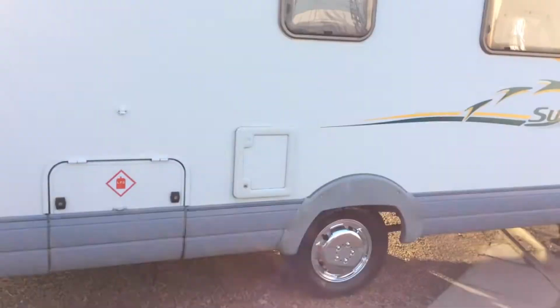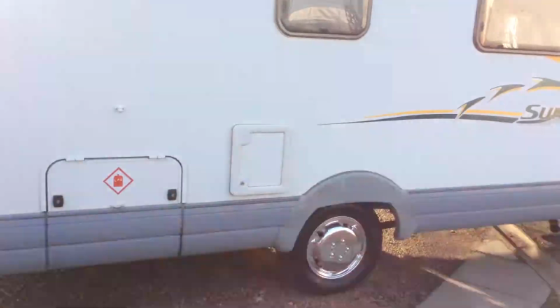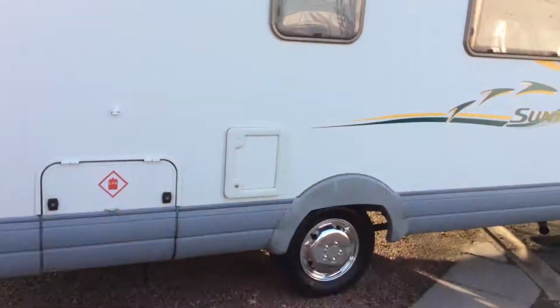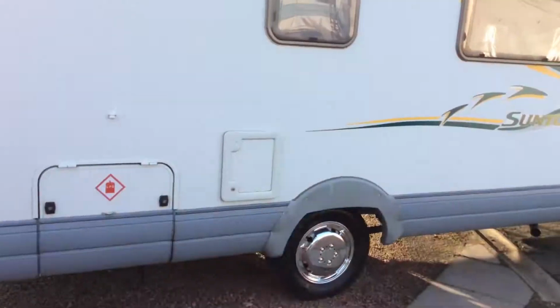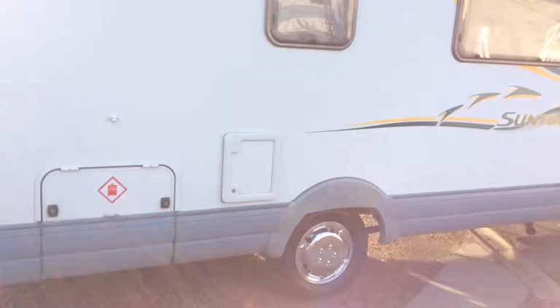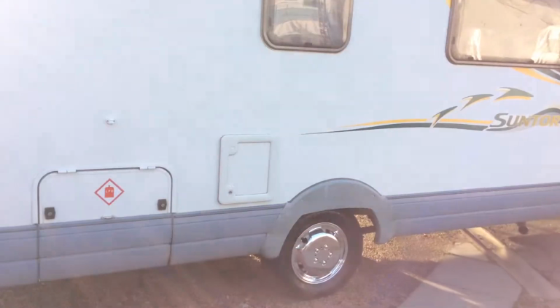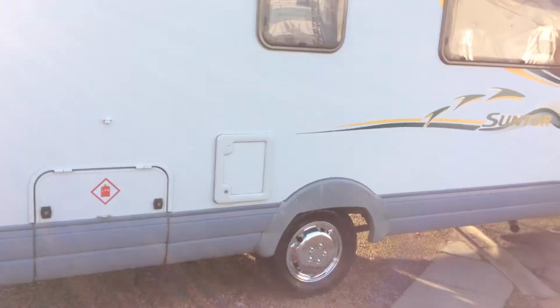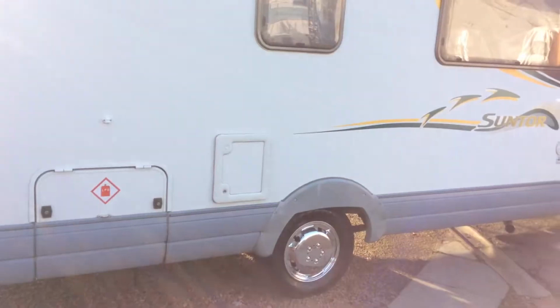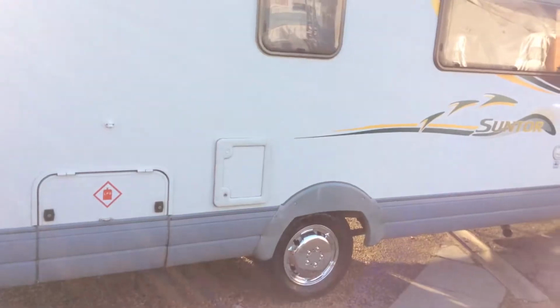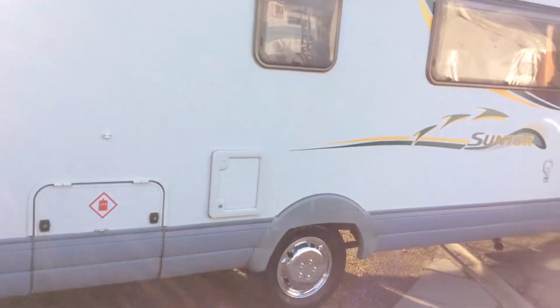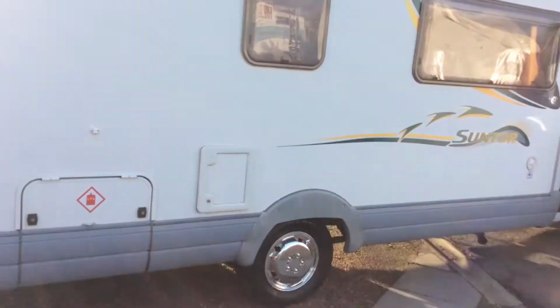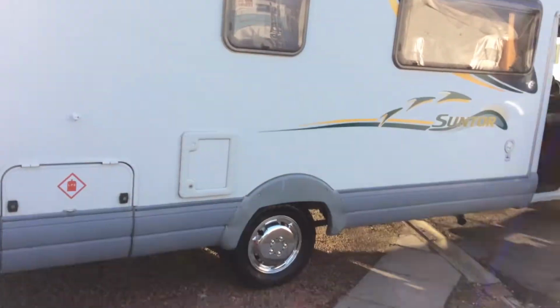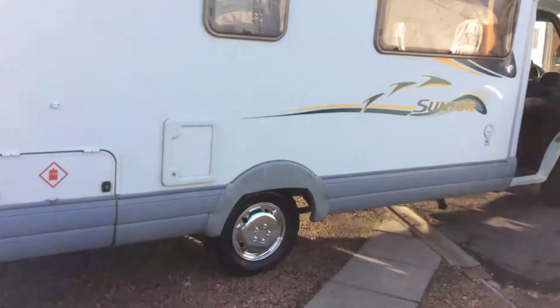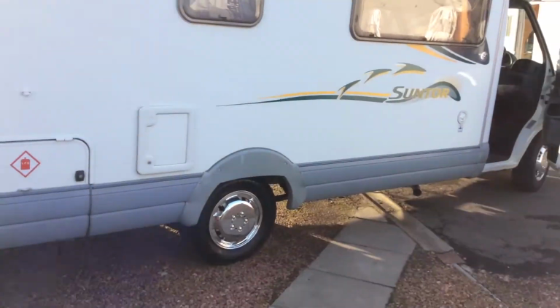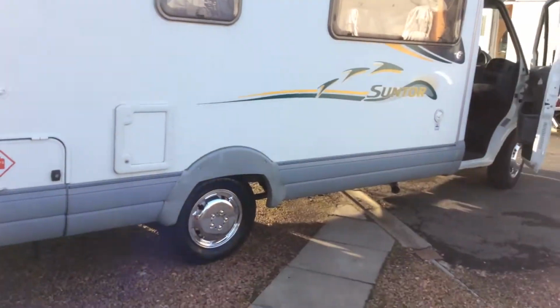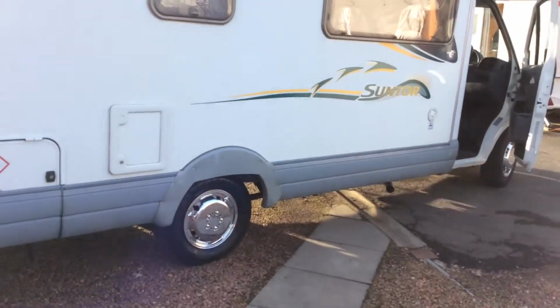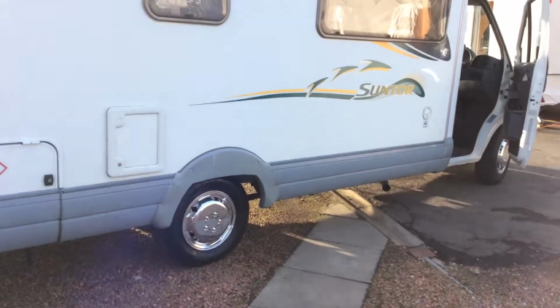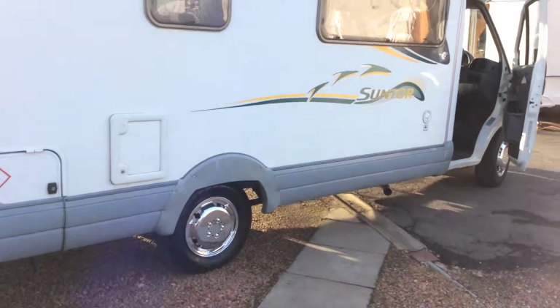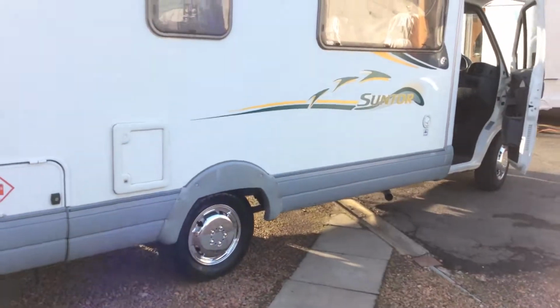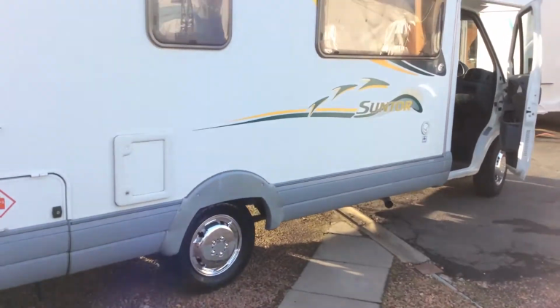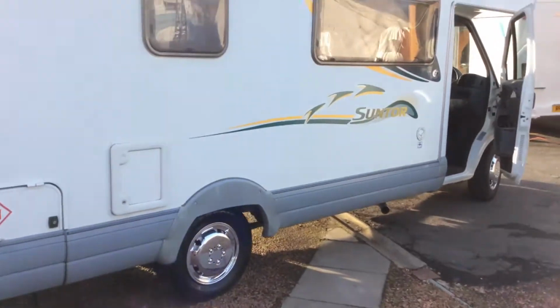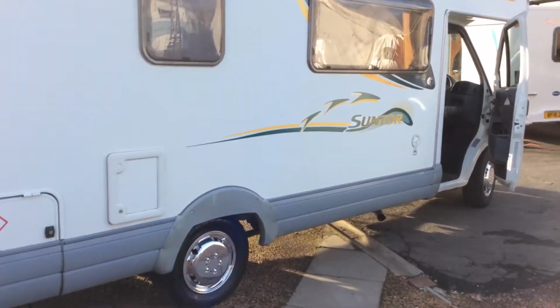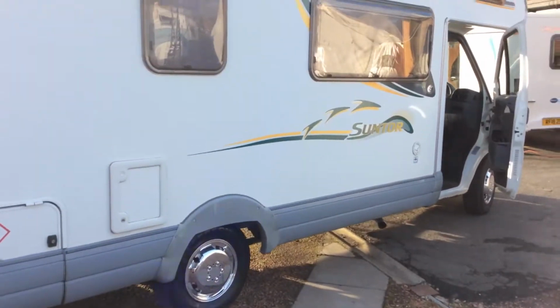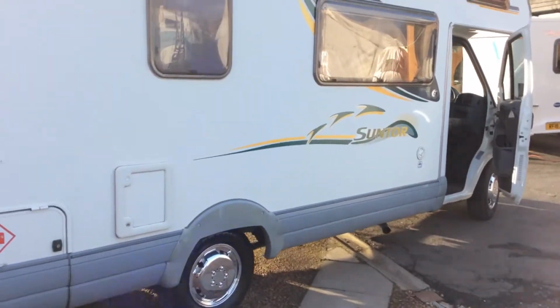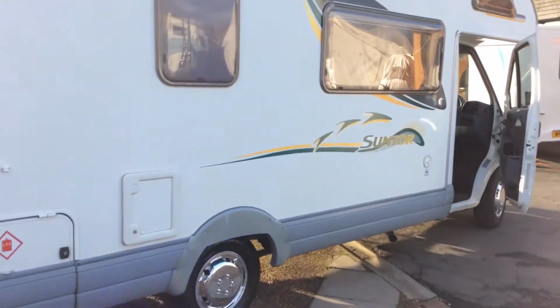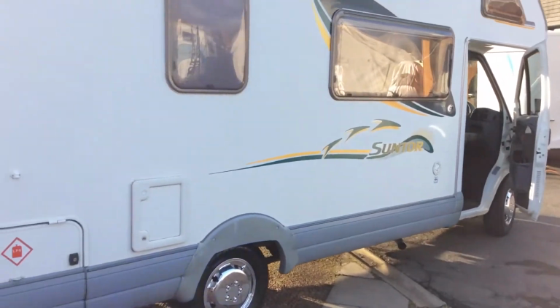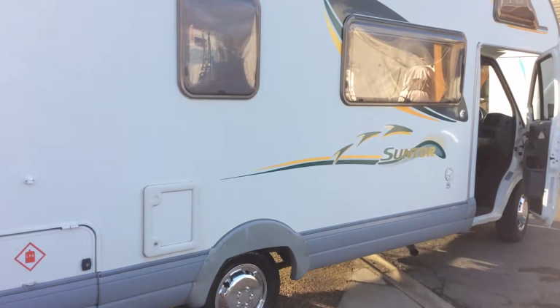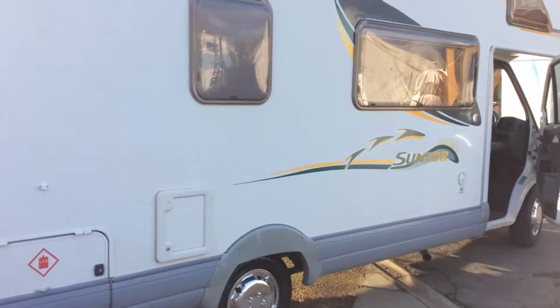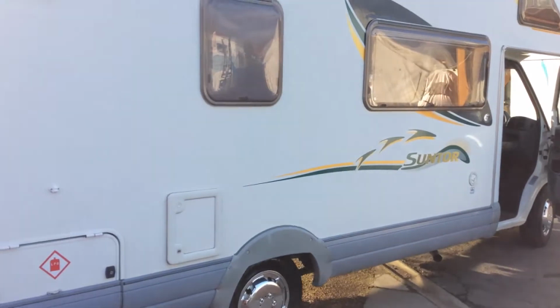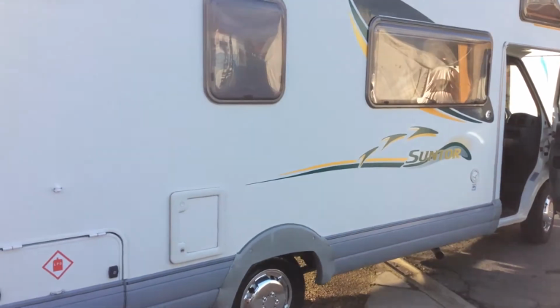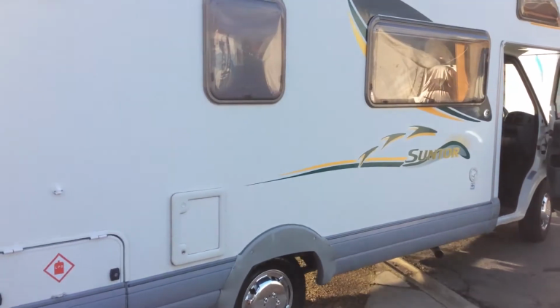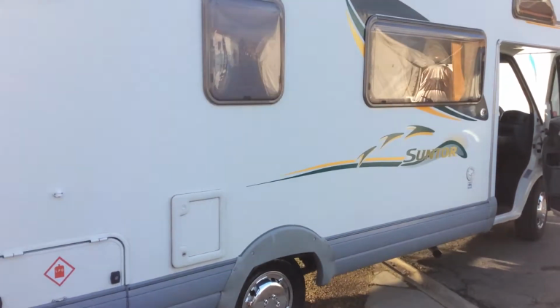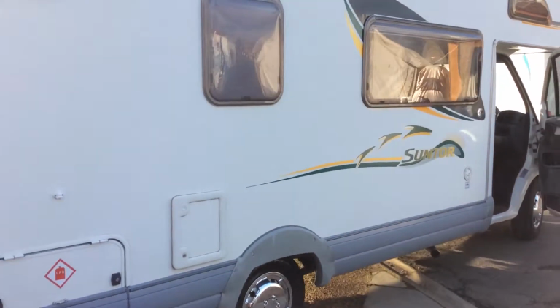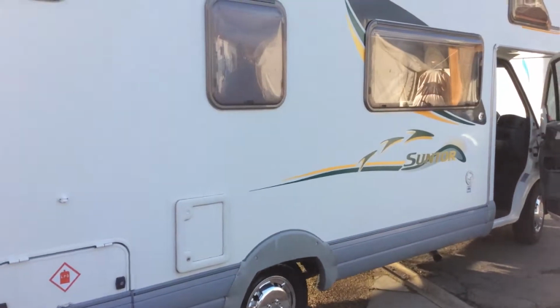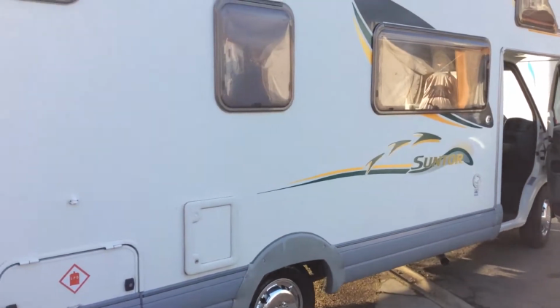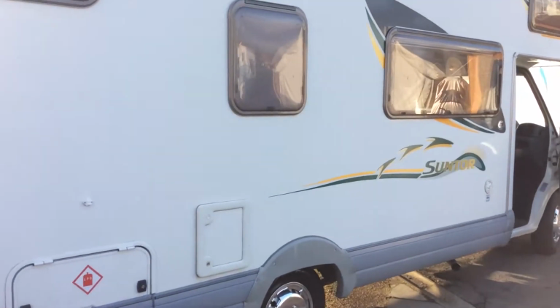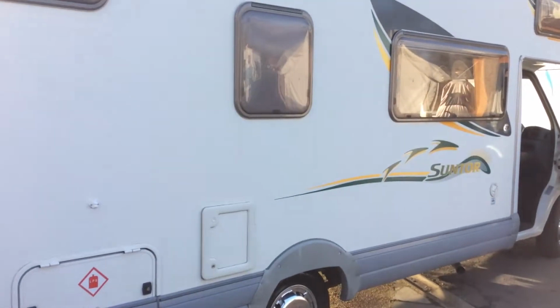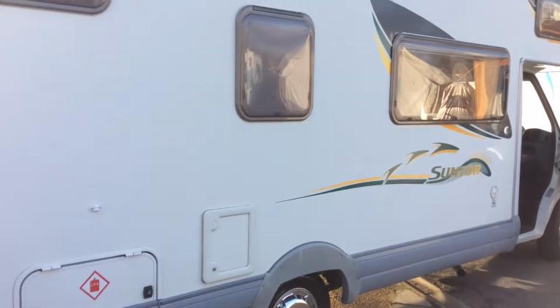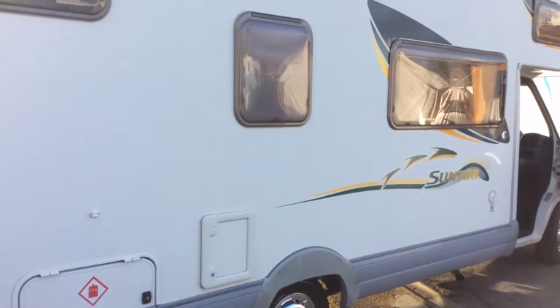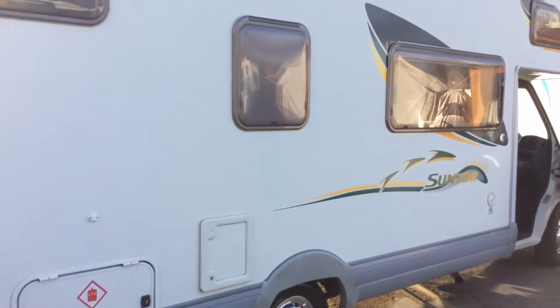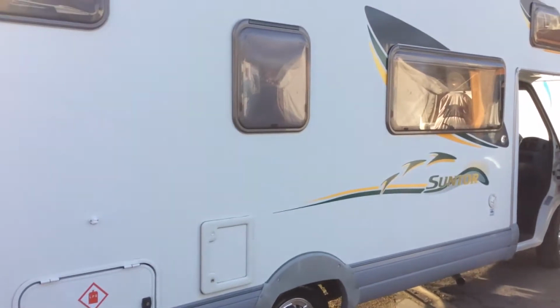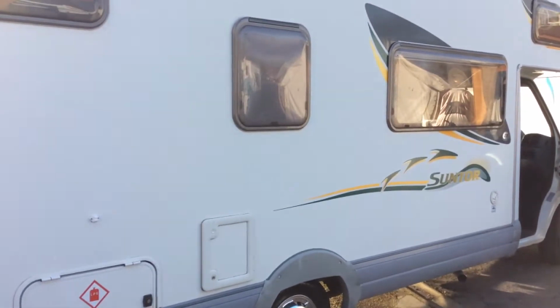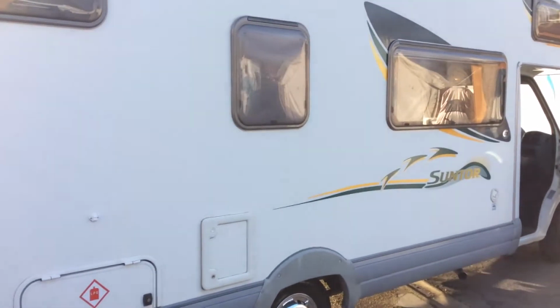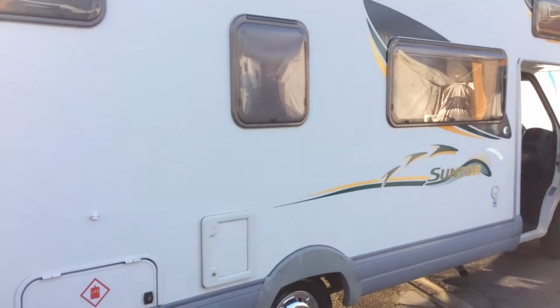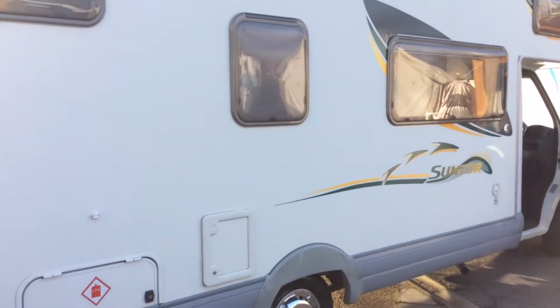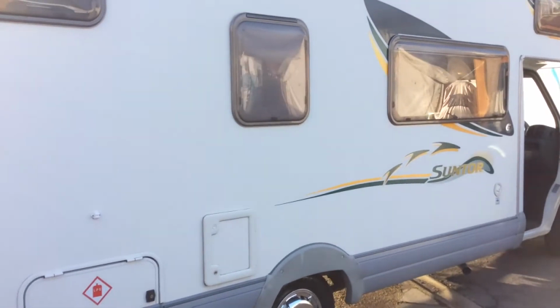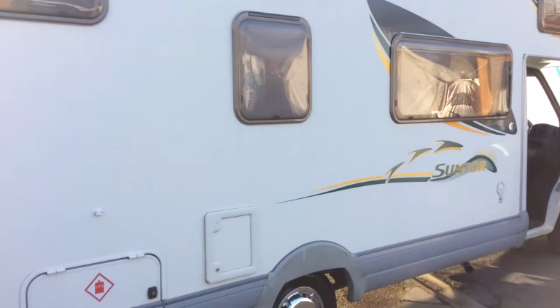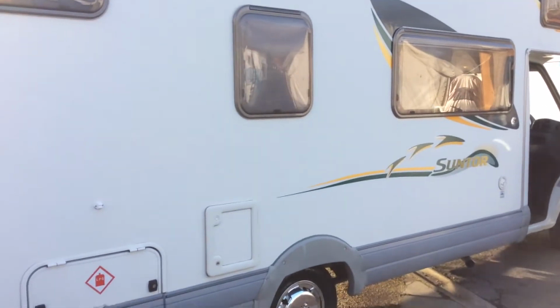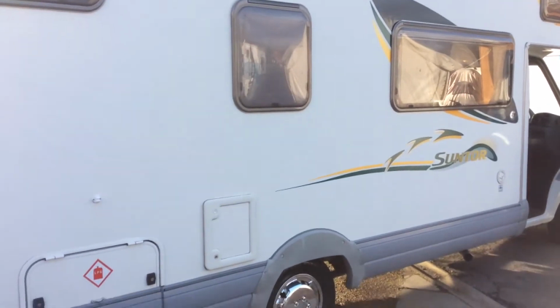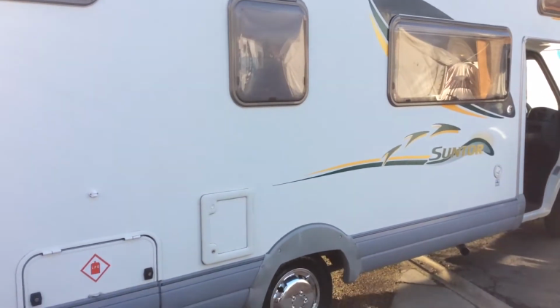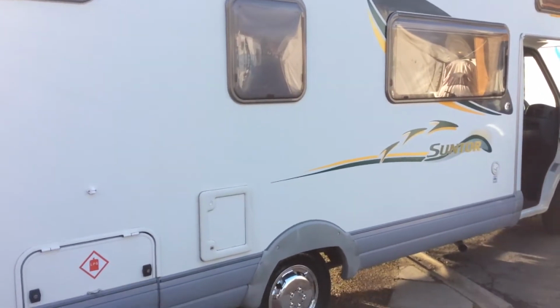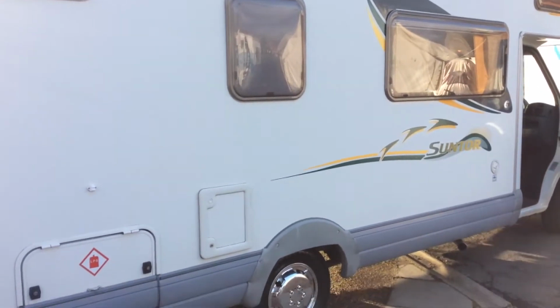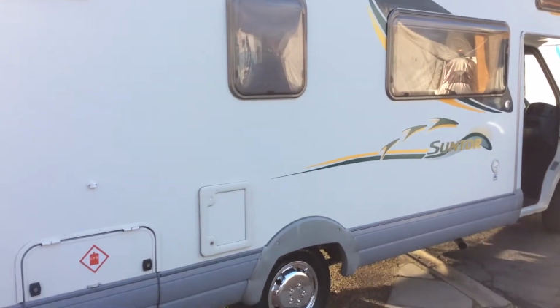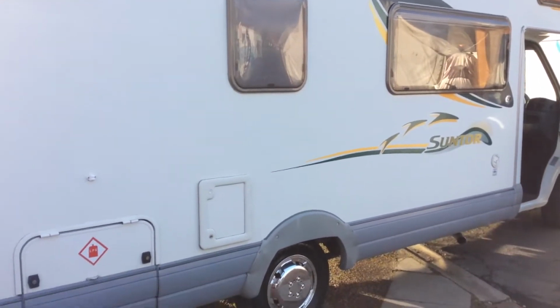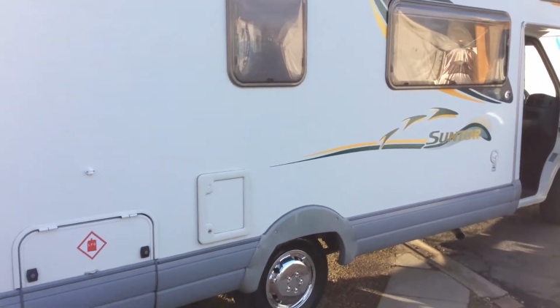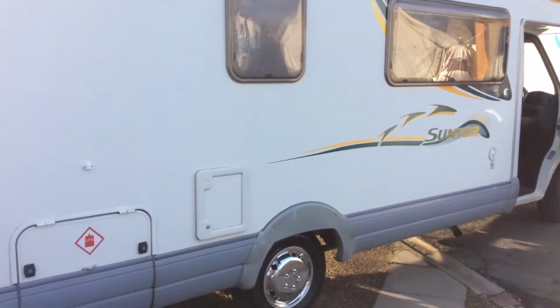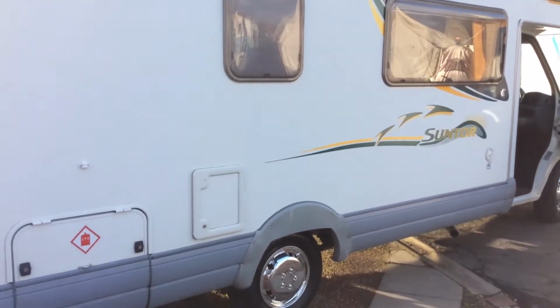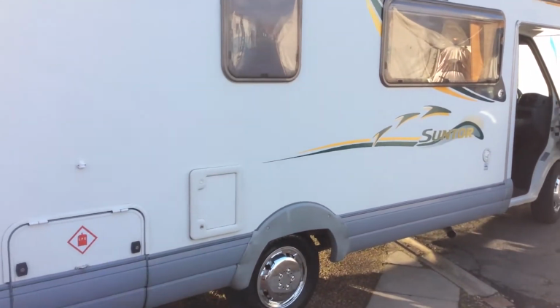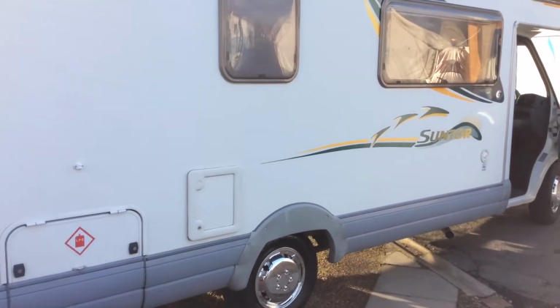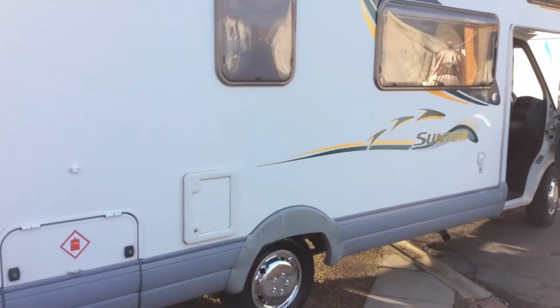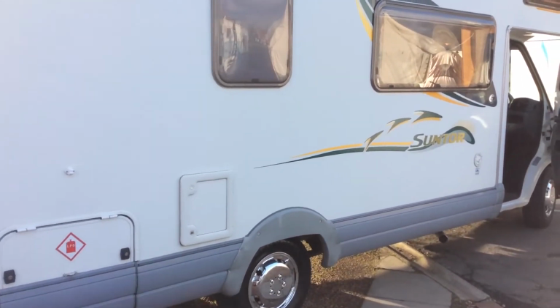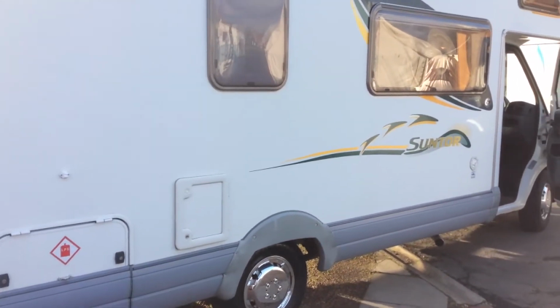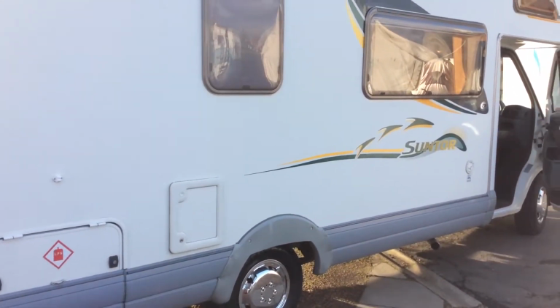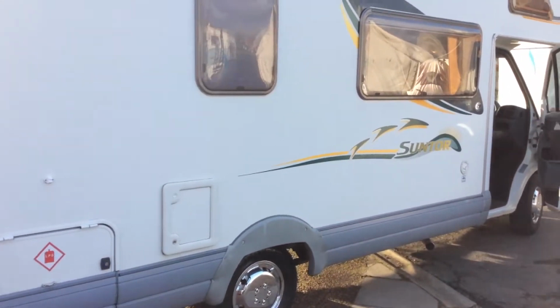It's a good sized van, easy to drive, power steering — drives really nicely.